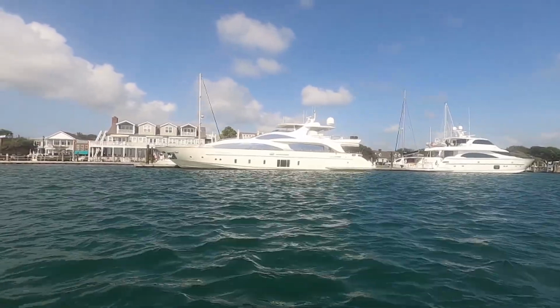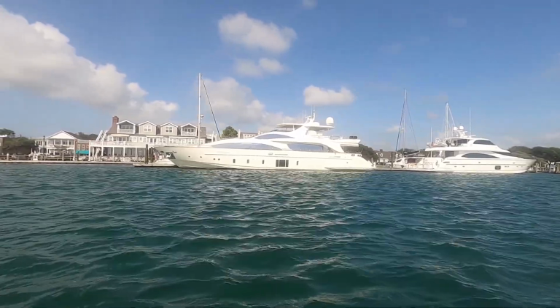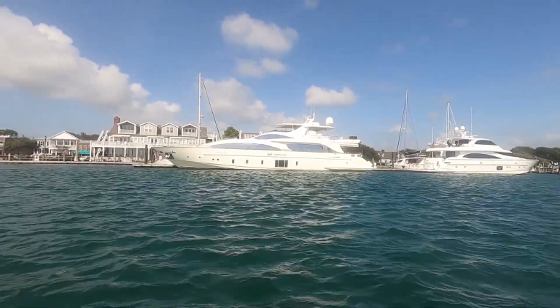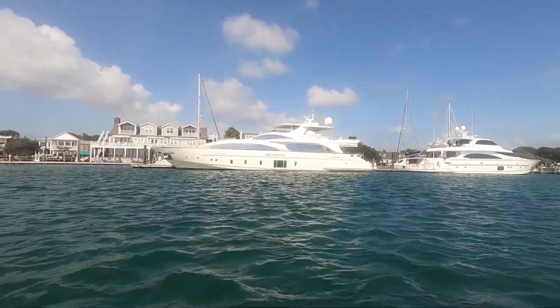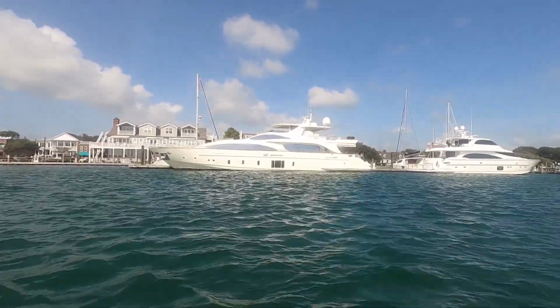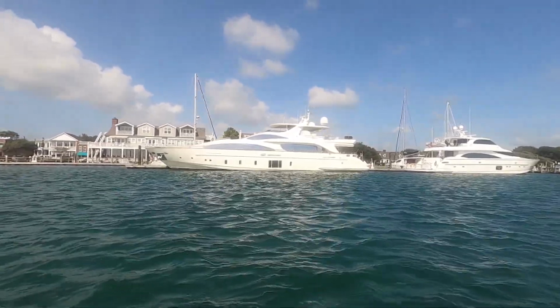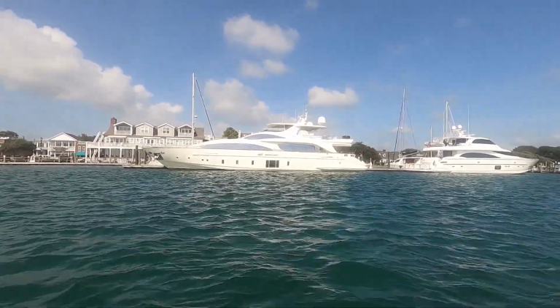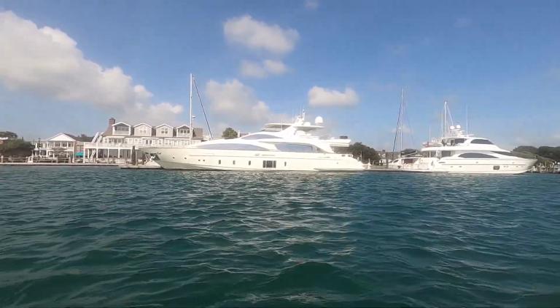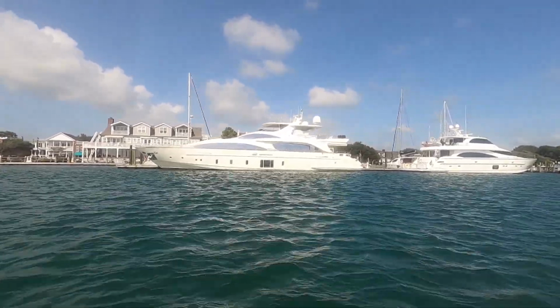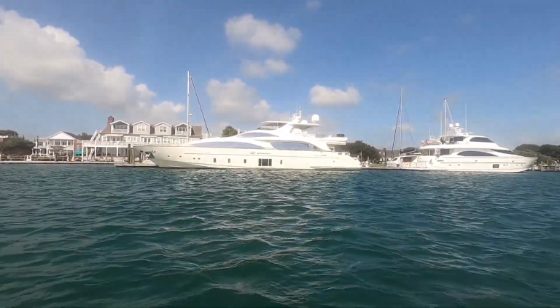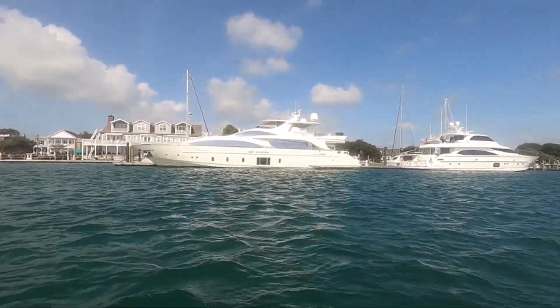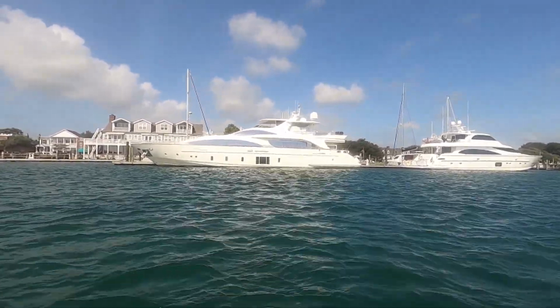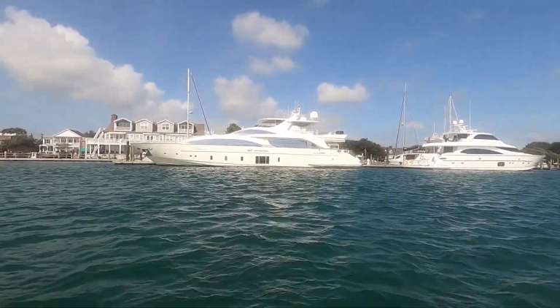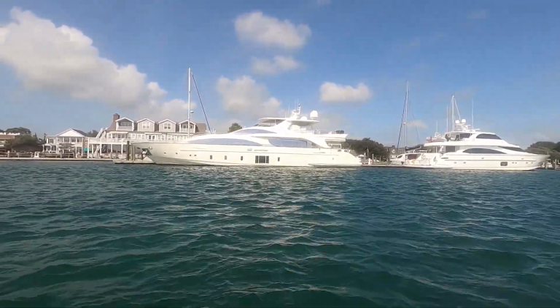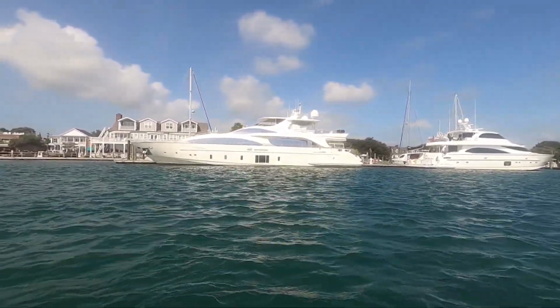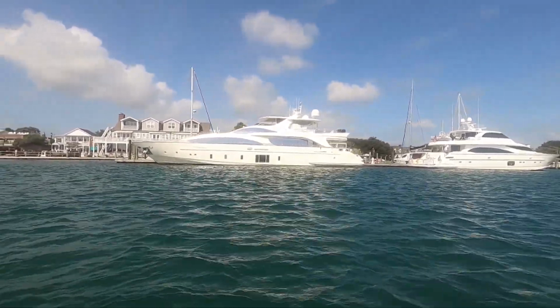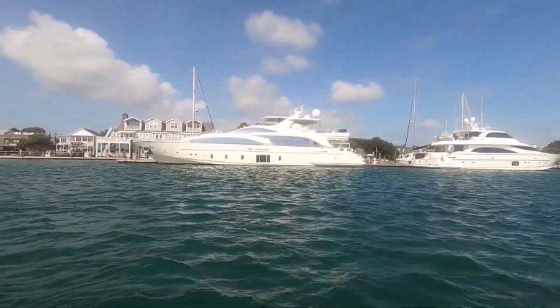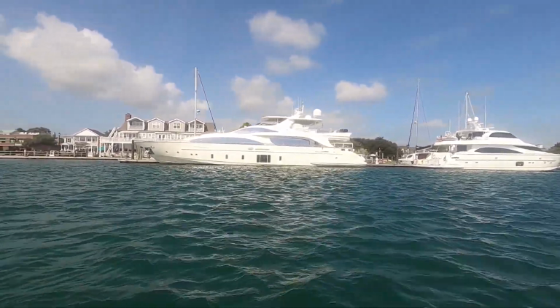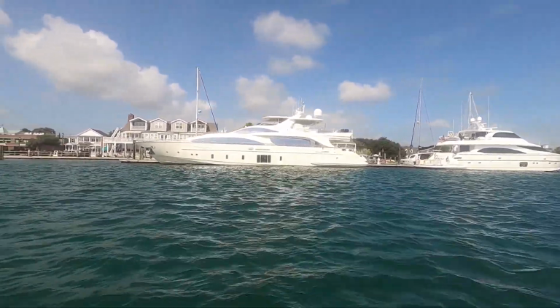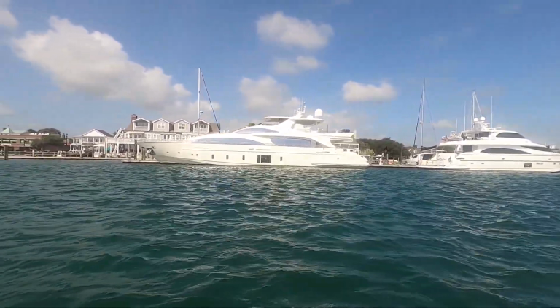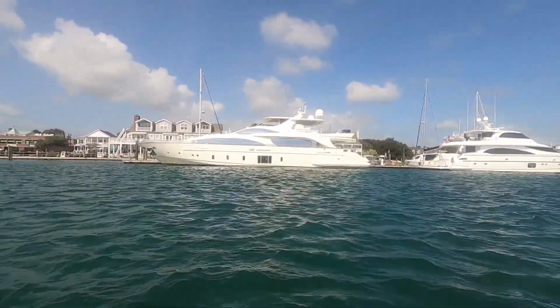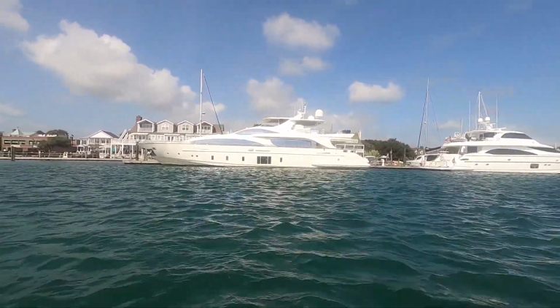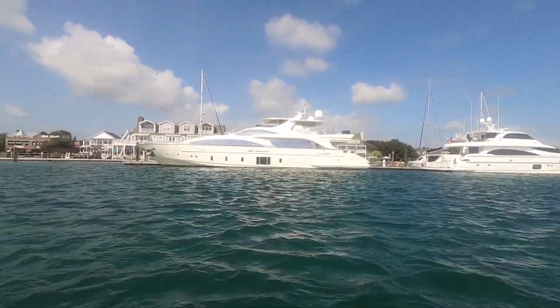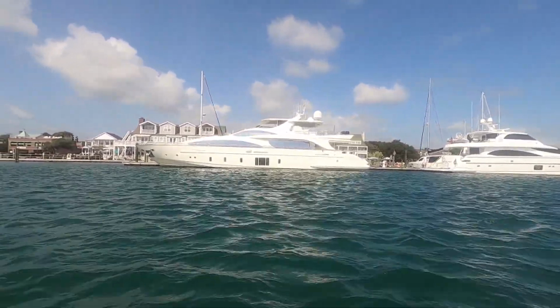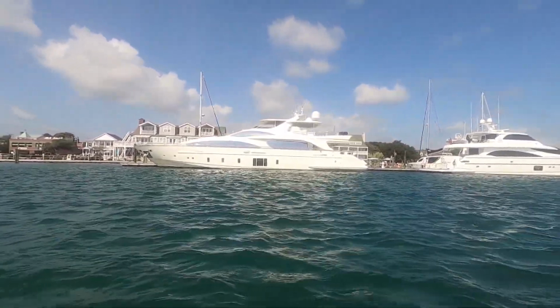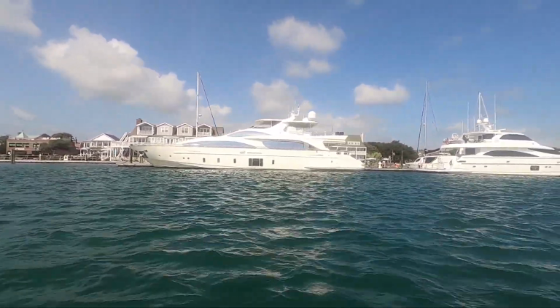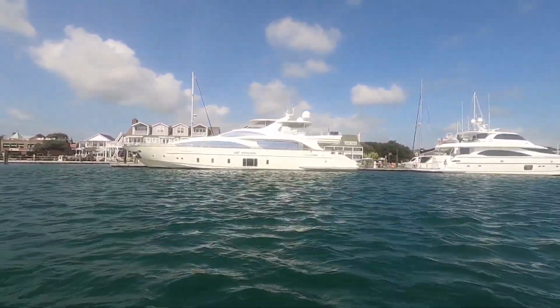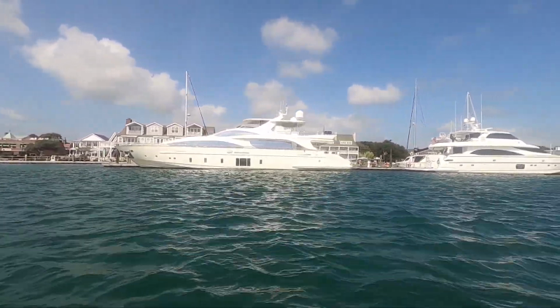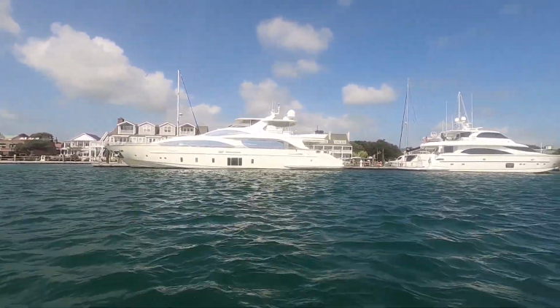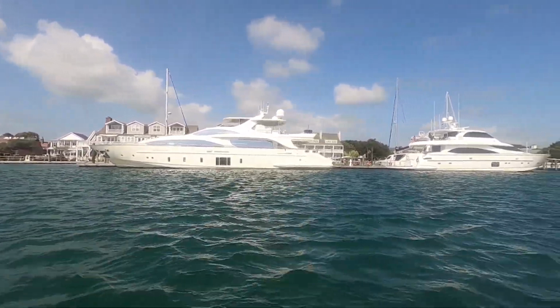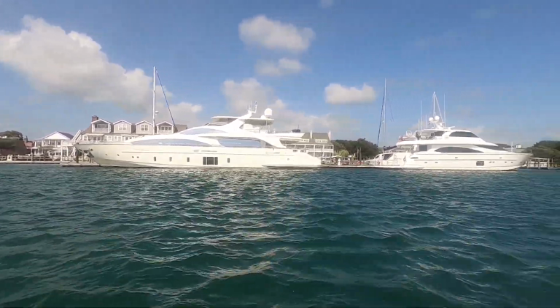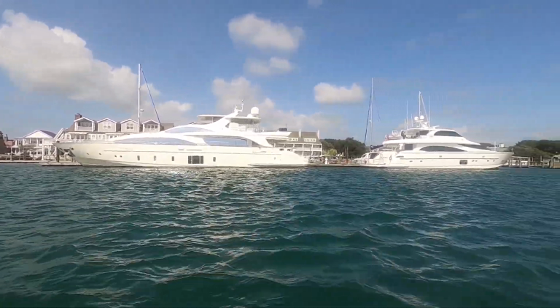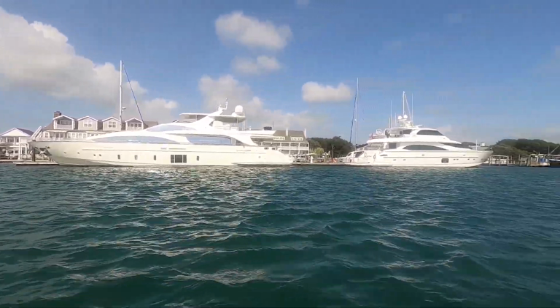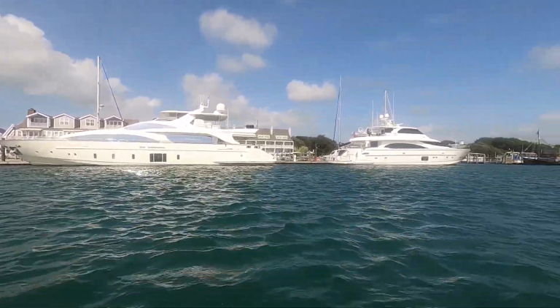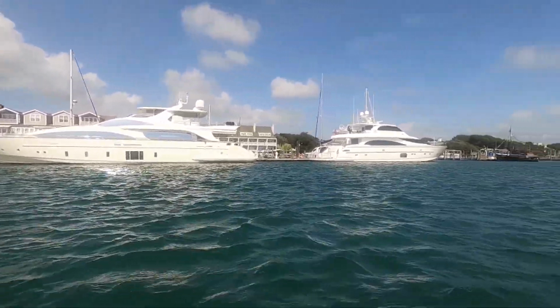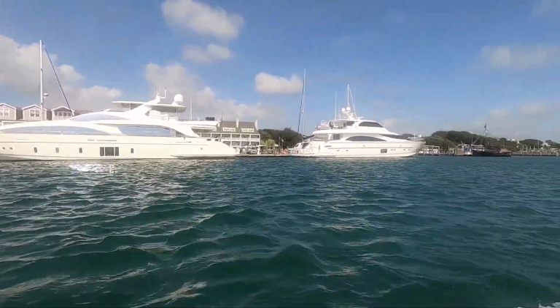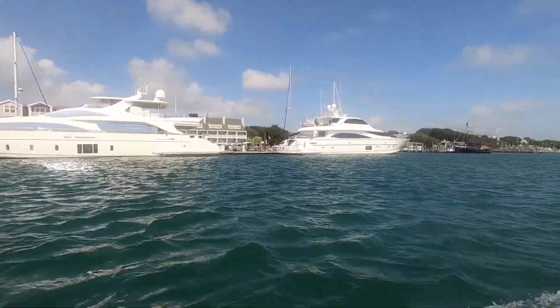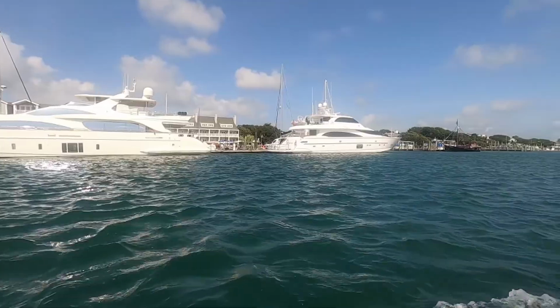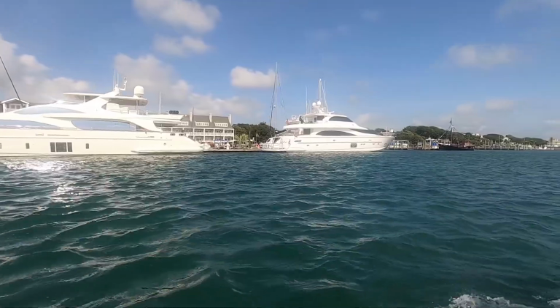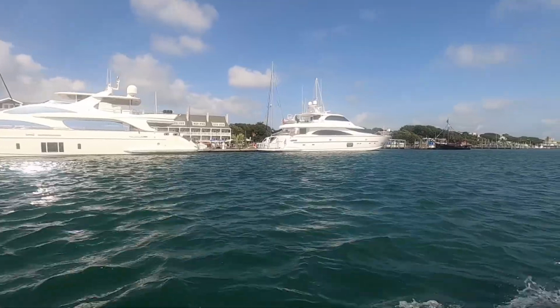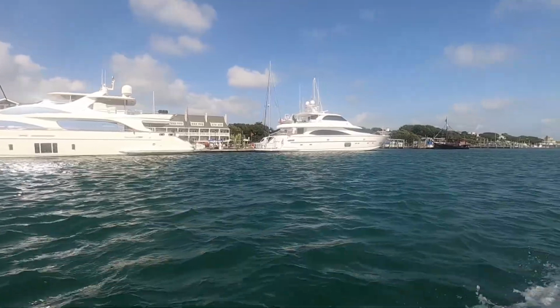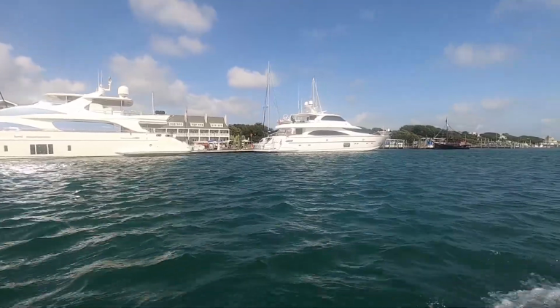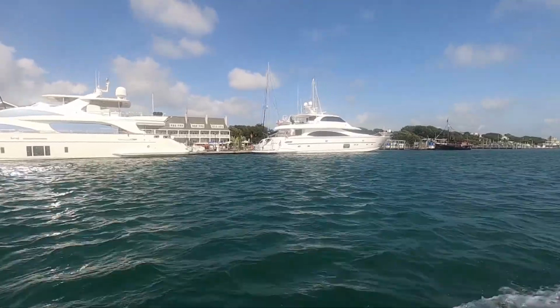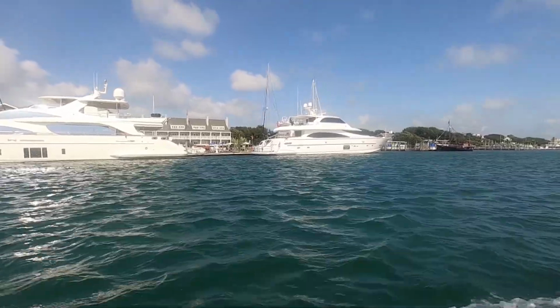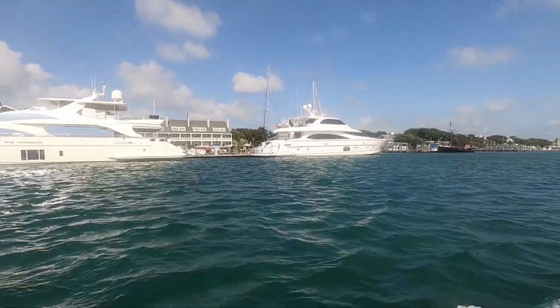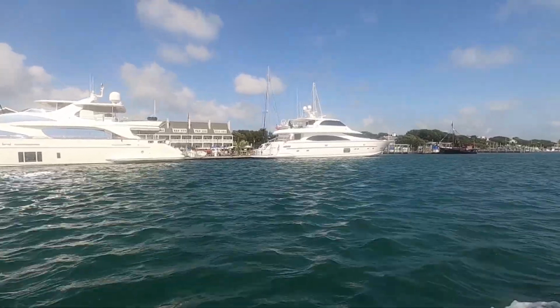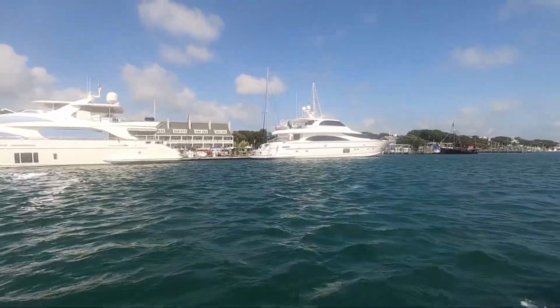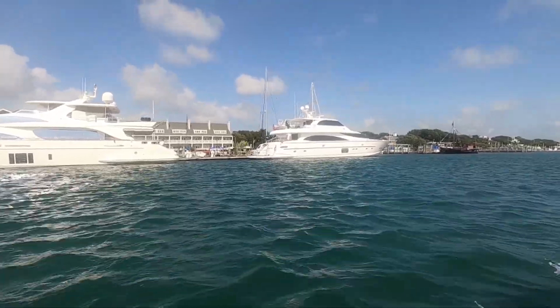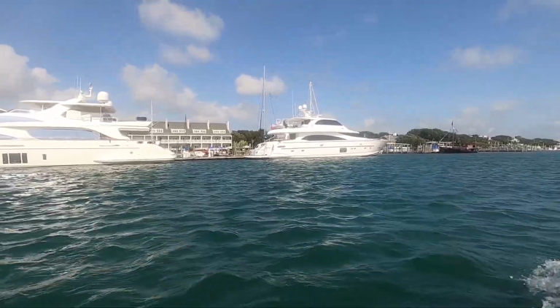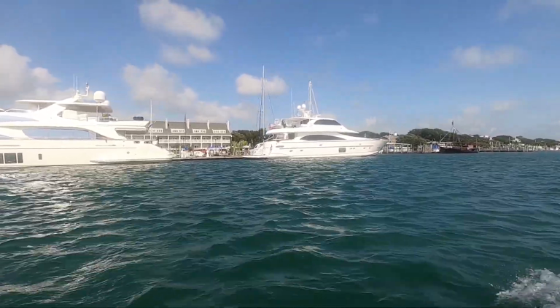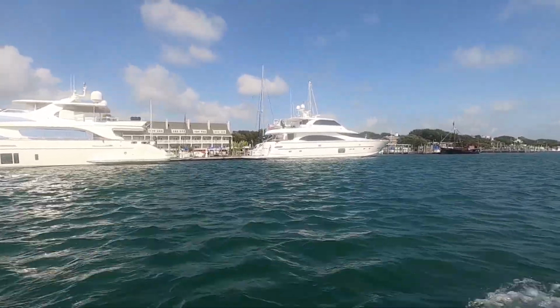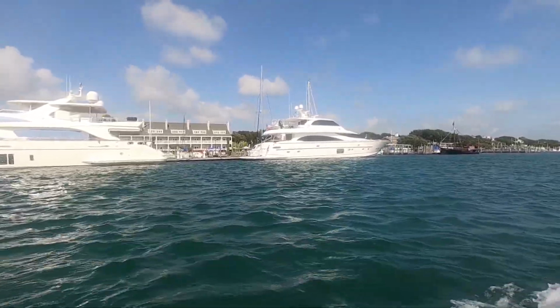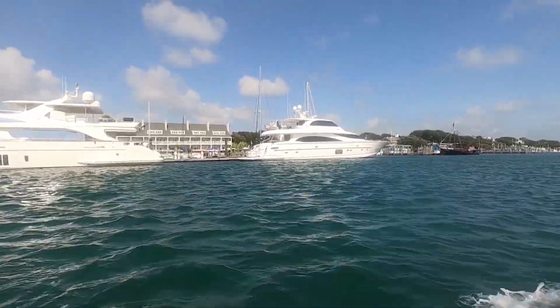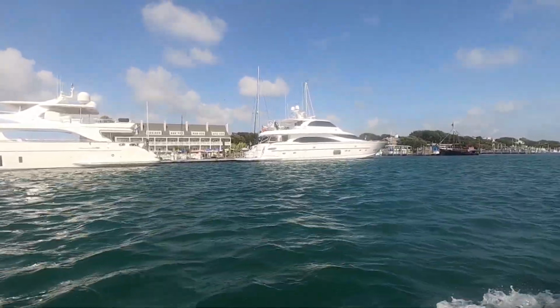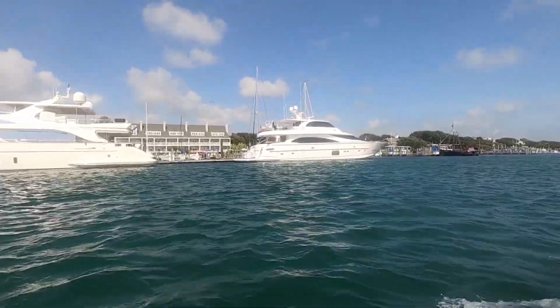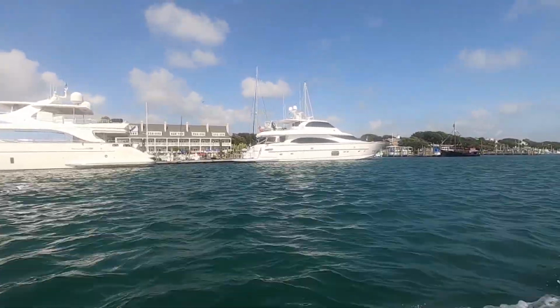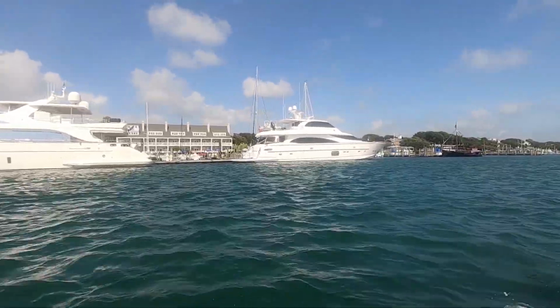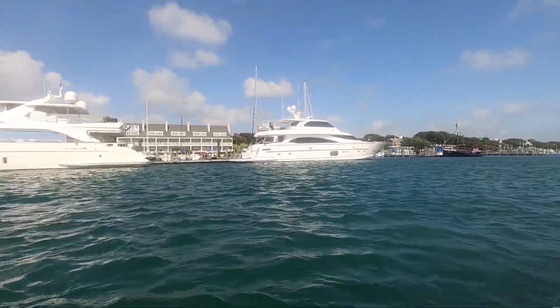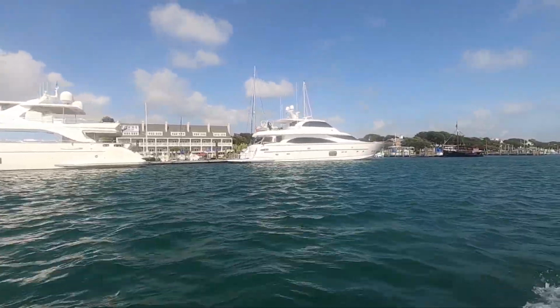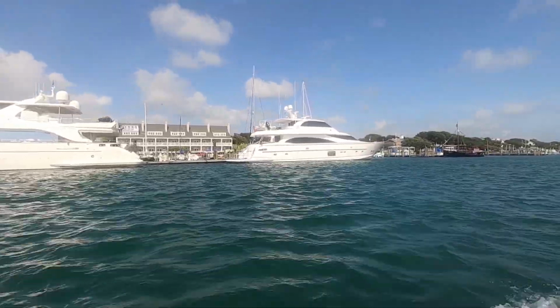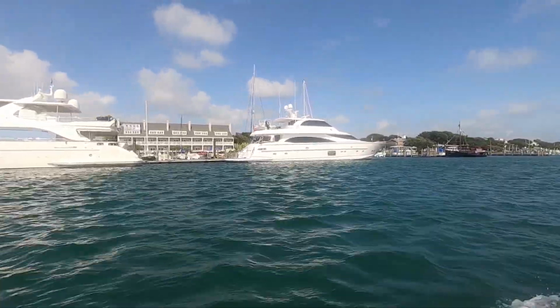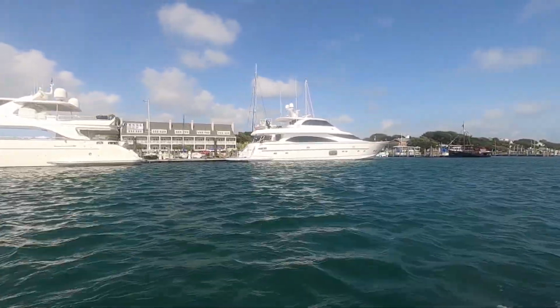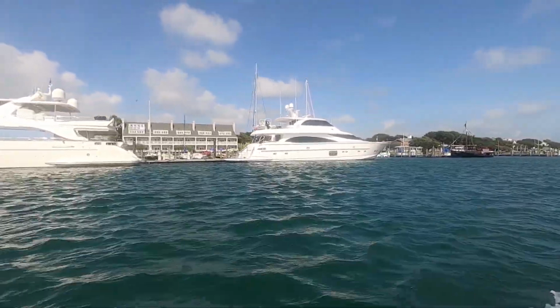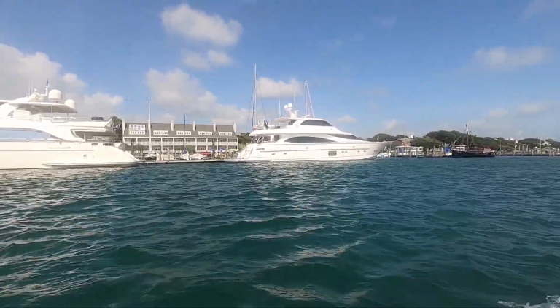I wasn't into boats before, but when we got into the truck I told Dustin that I would like to live on a boat.